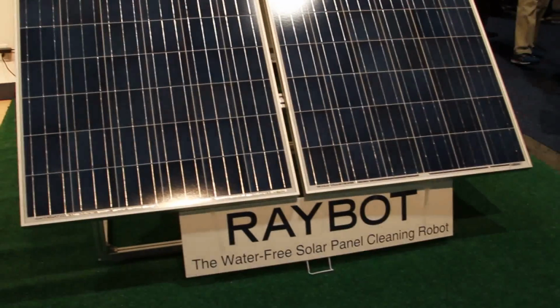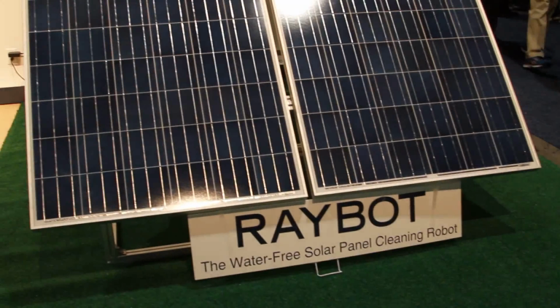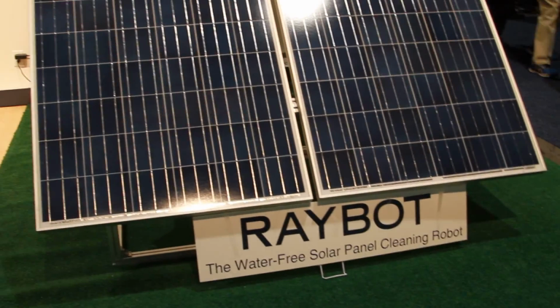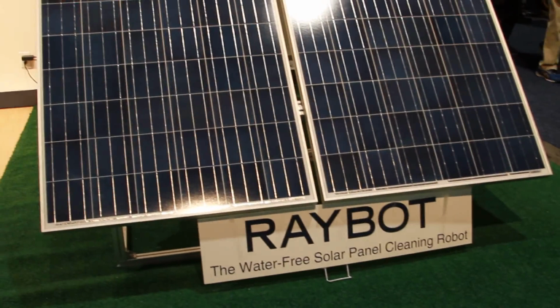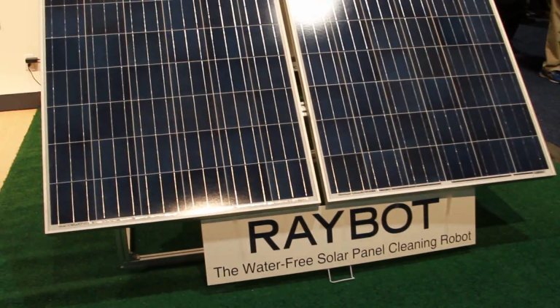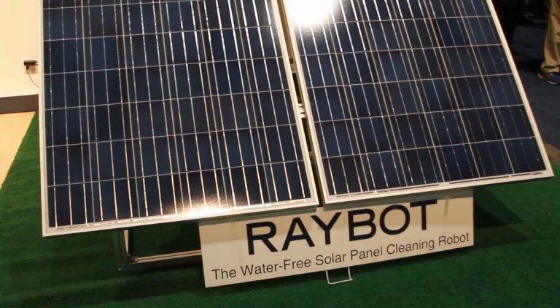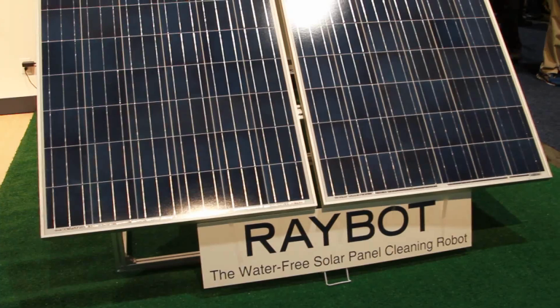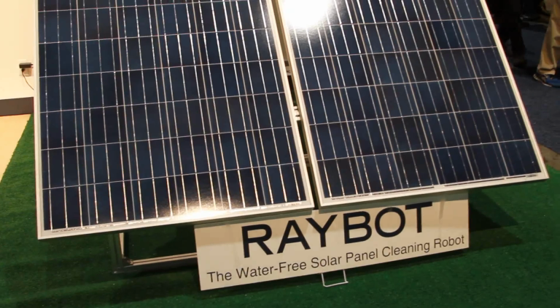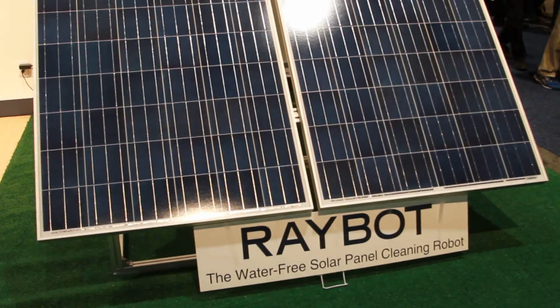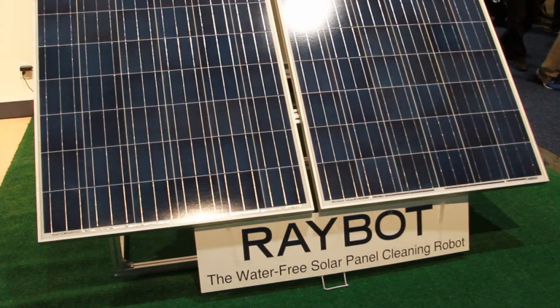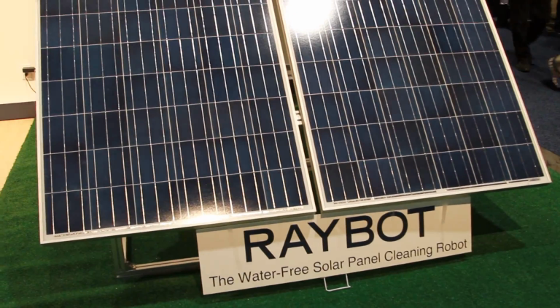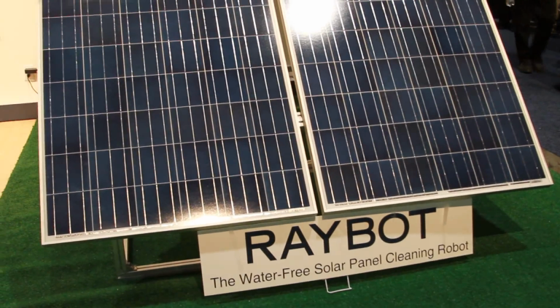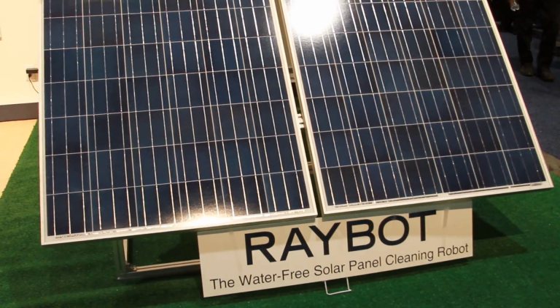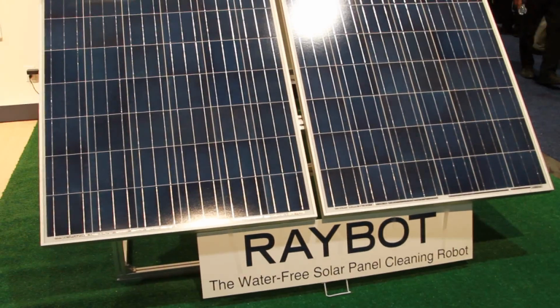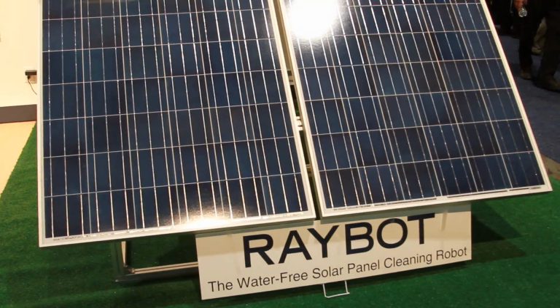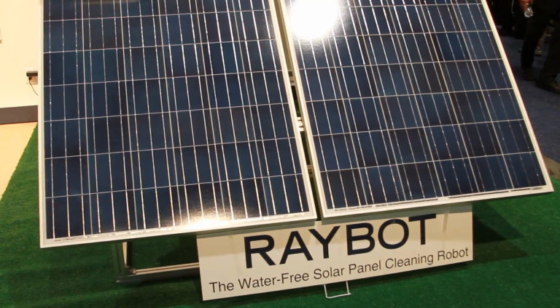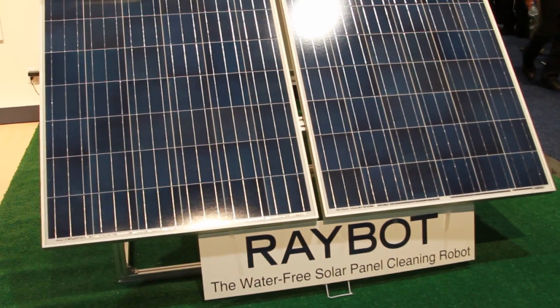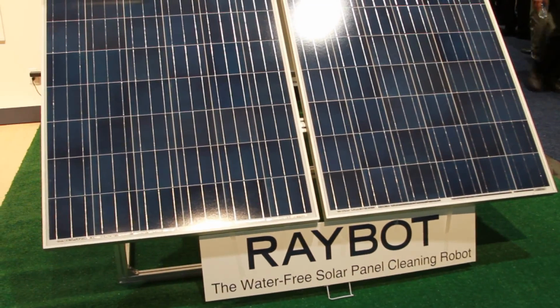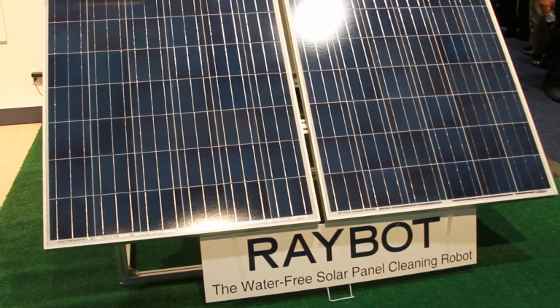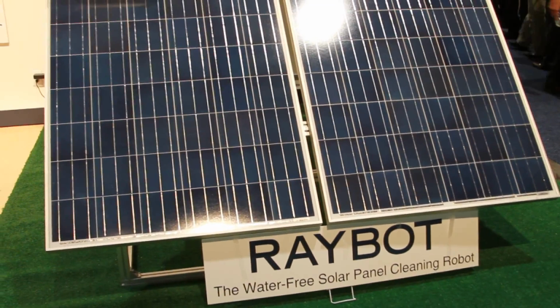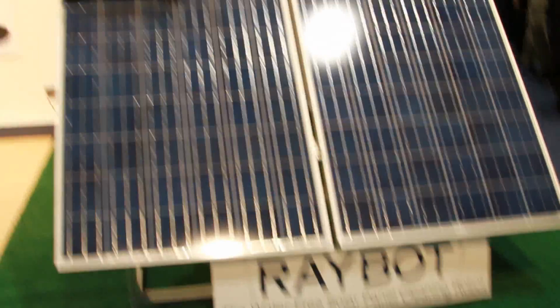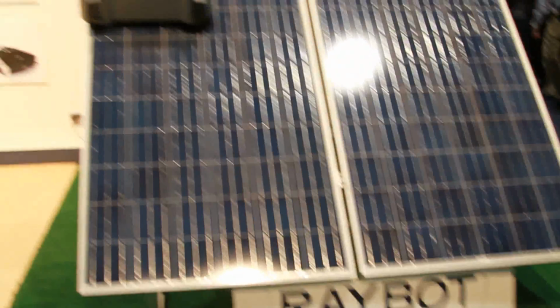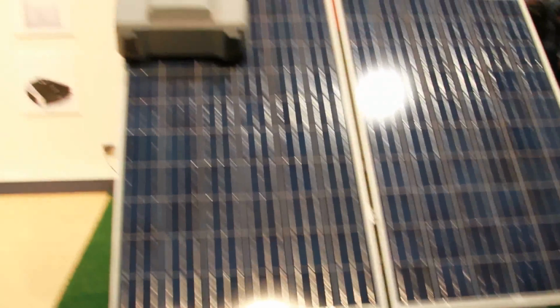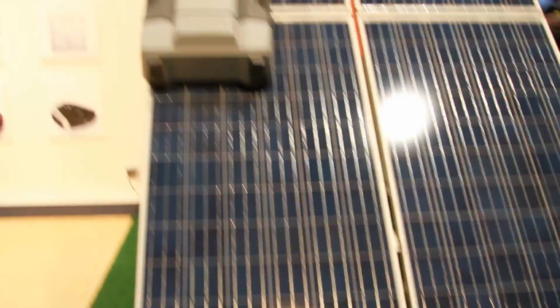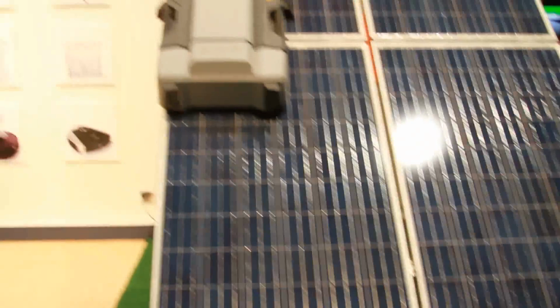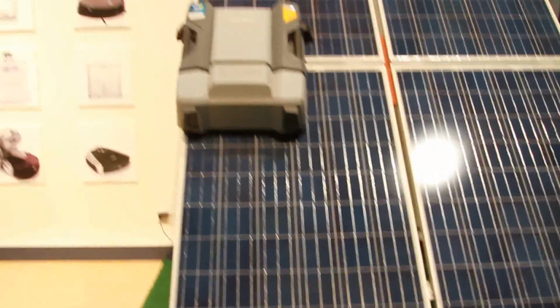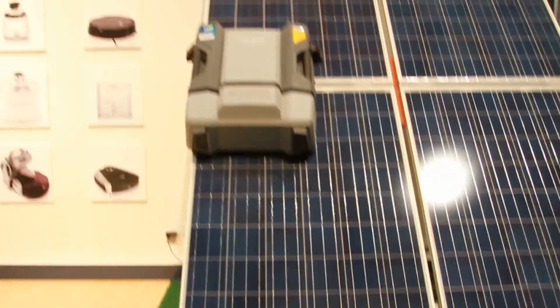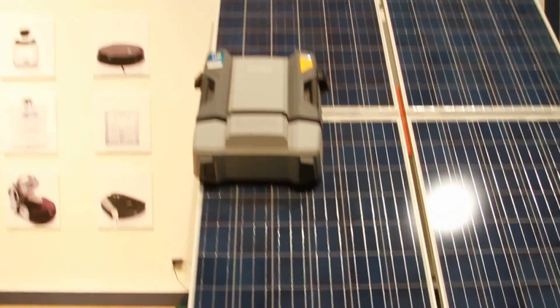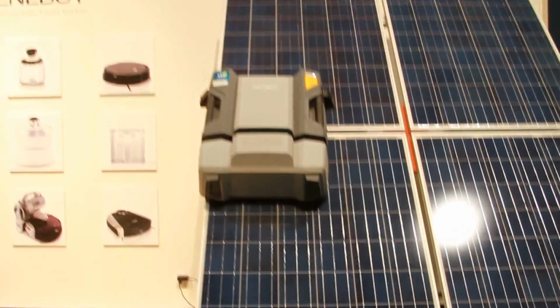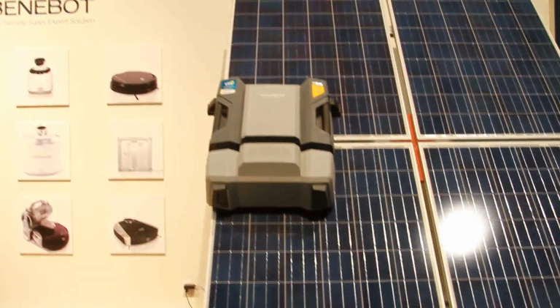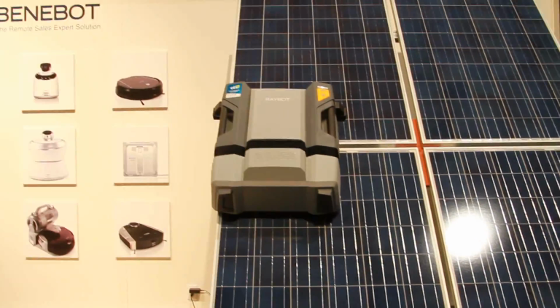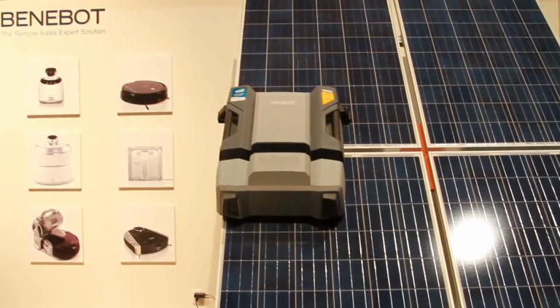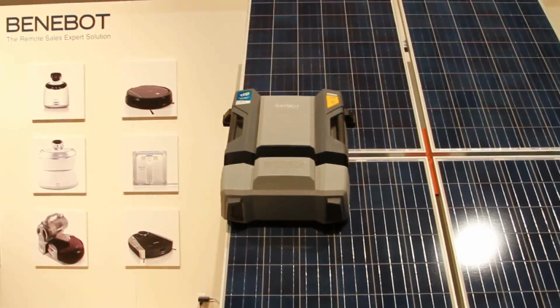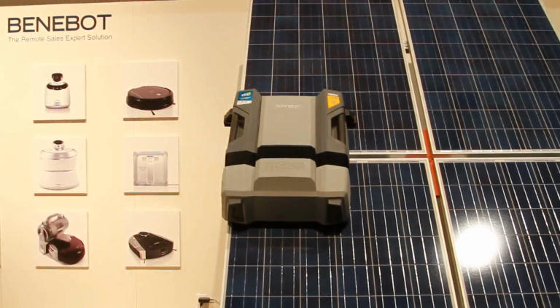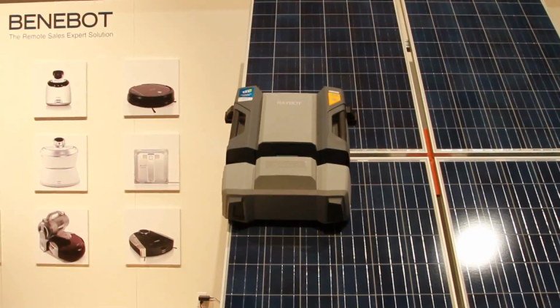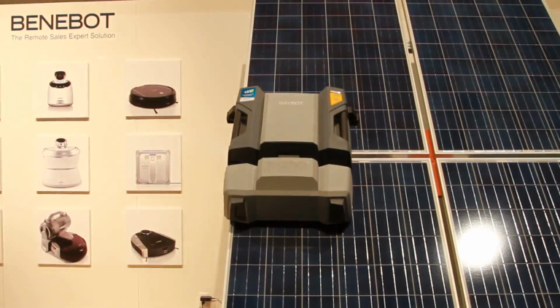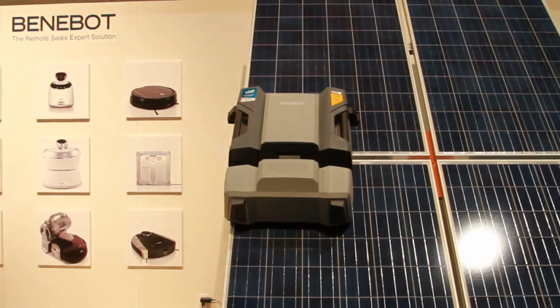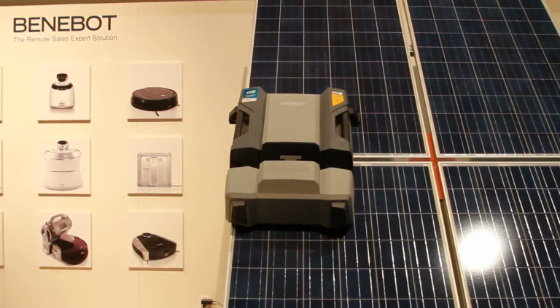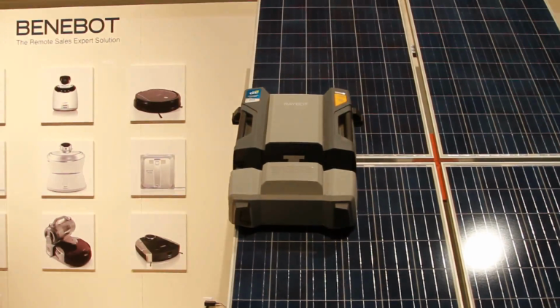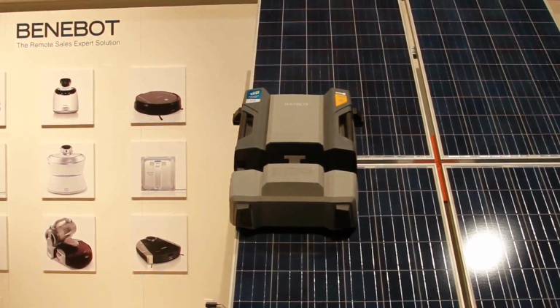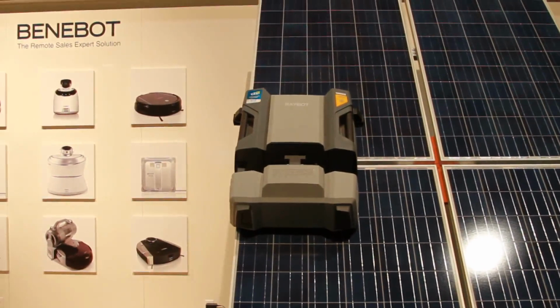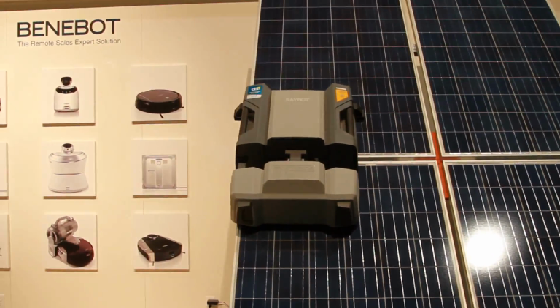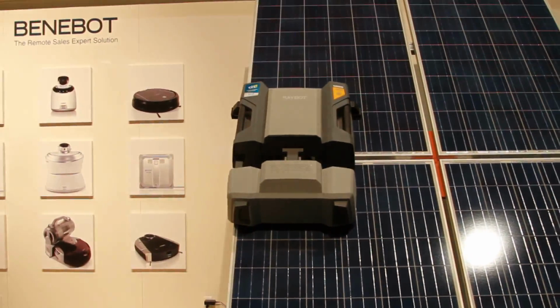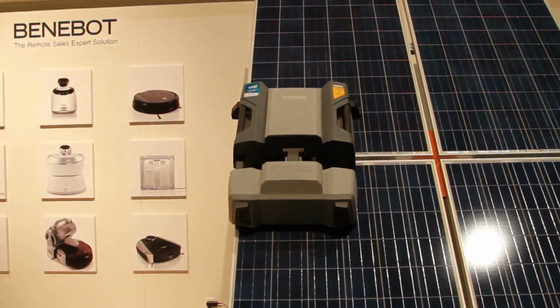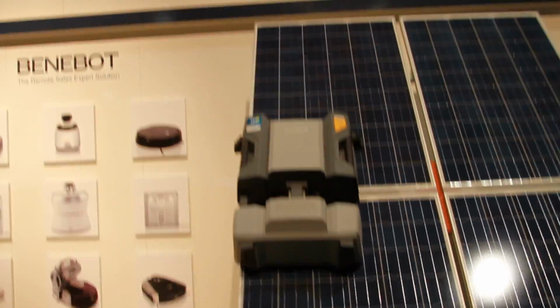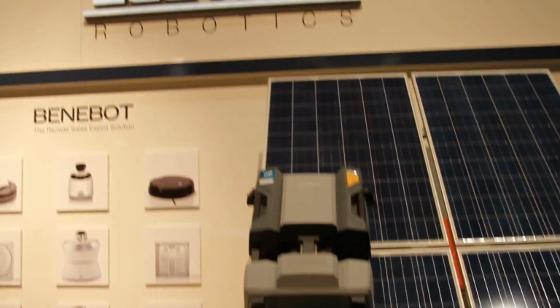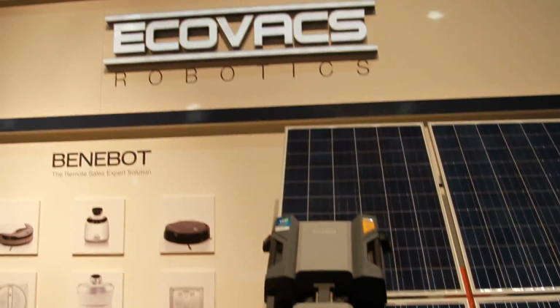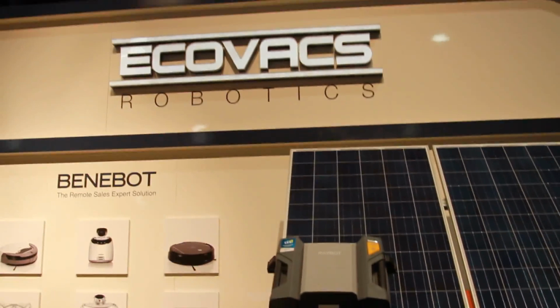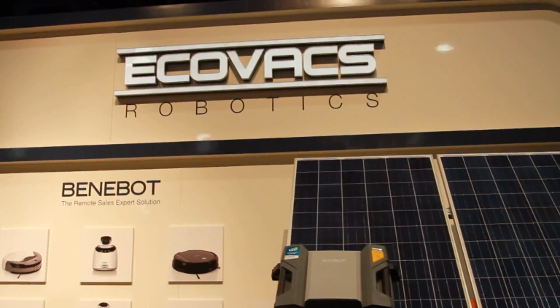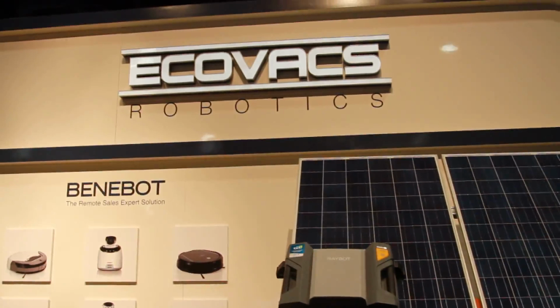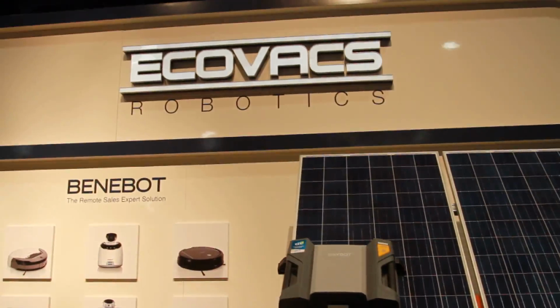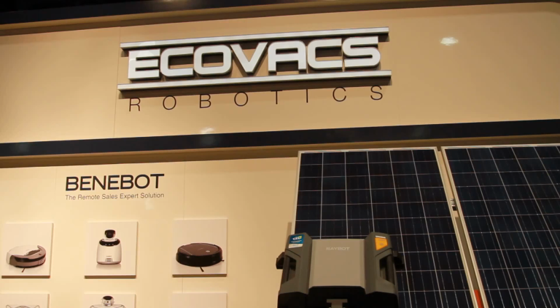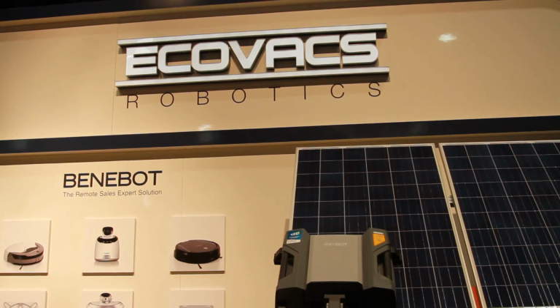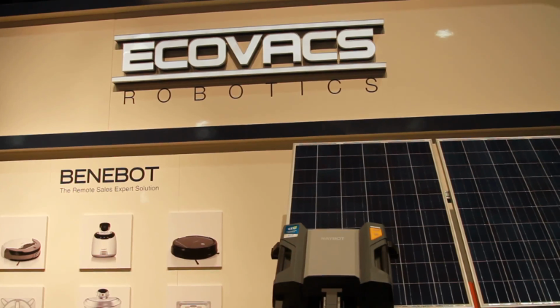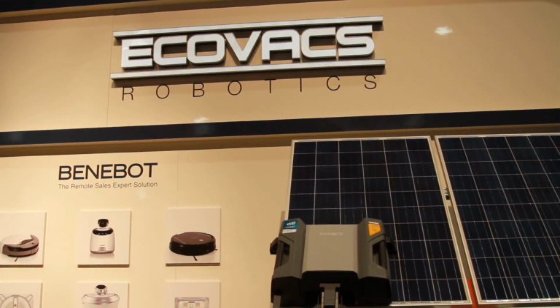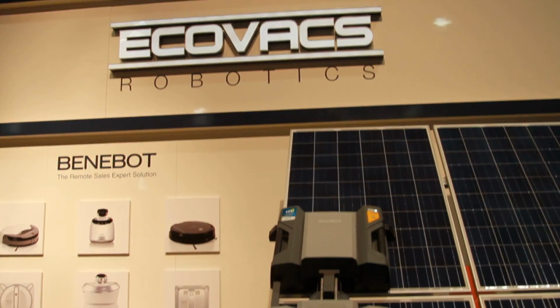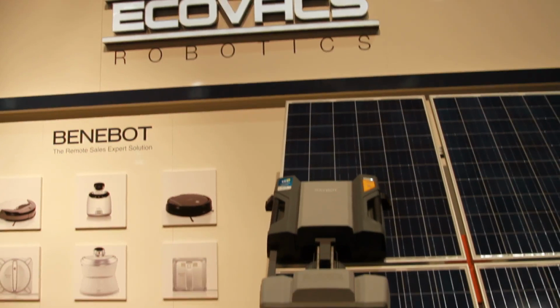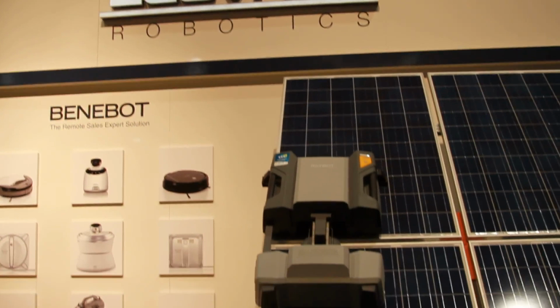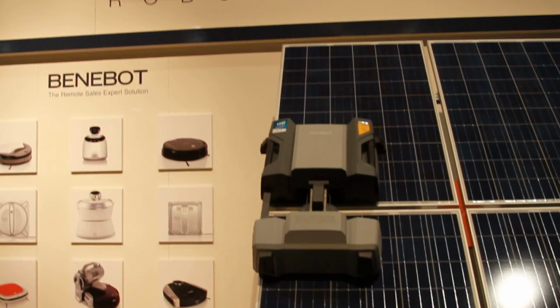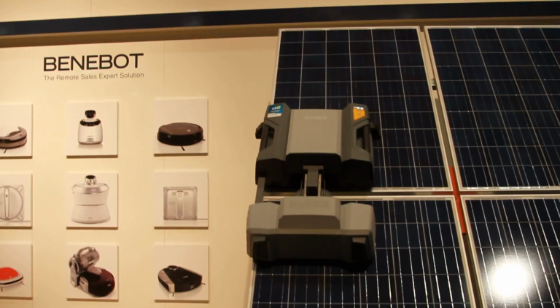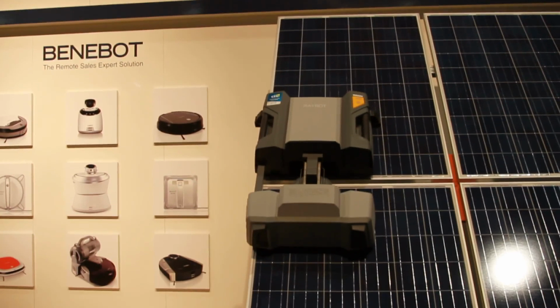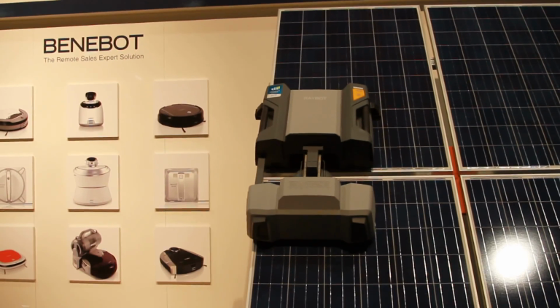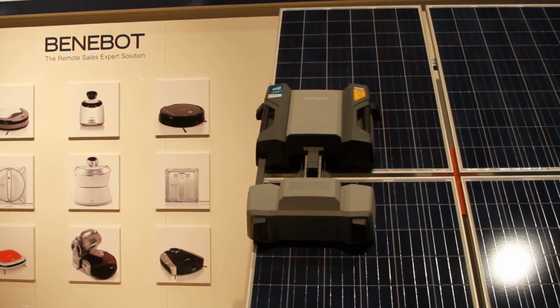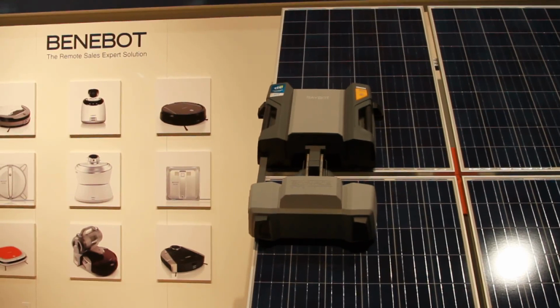RayBot — the water-free solar panel cleaning robot from Ecovax. I'll see you guys soon.